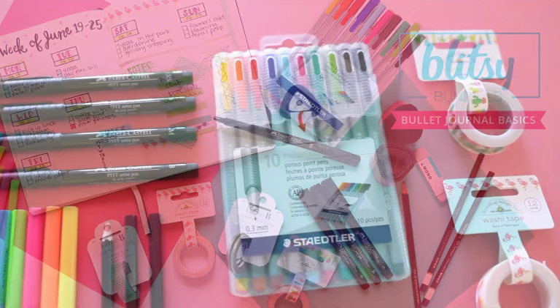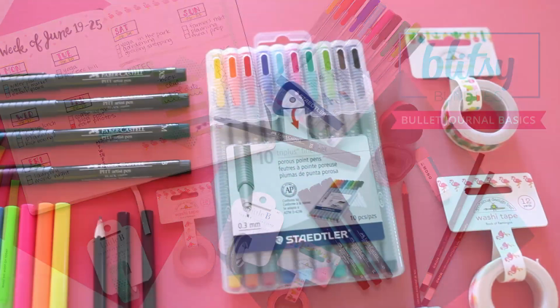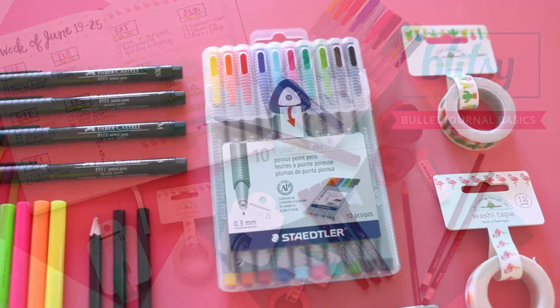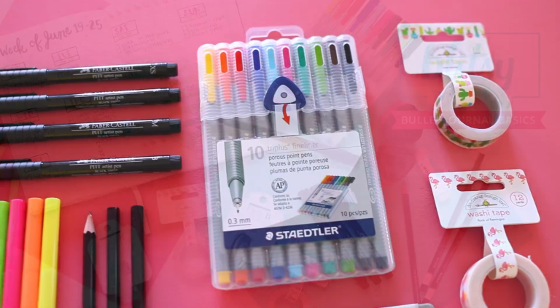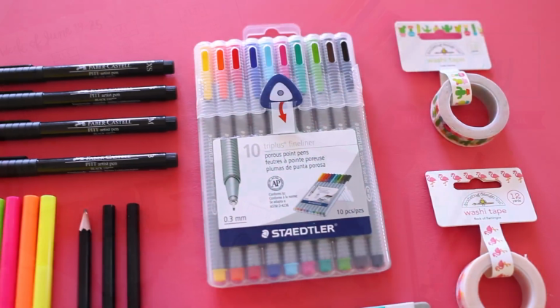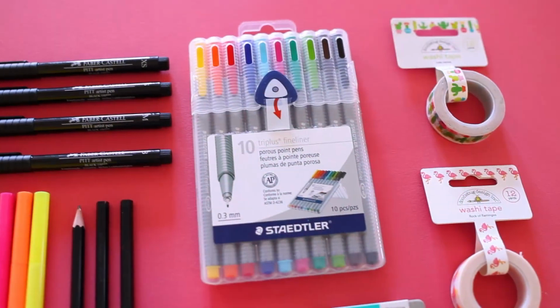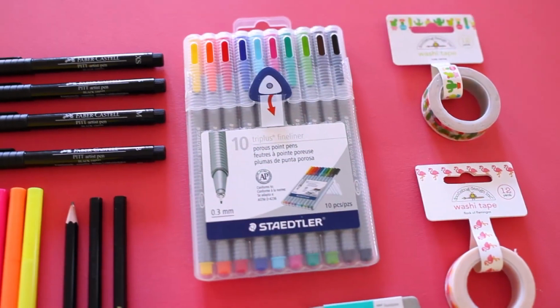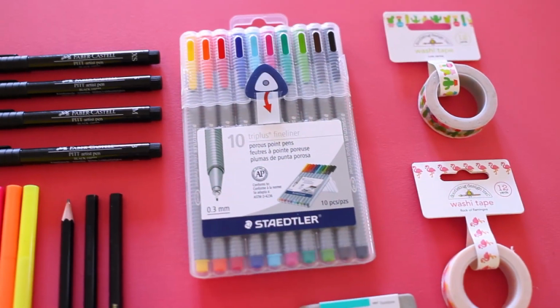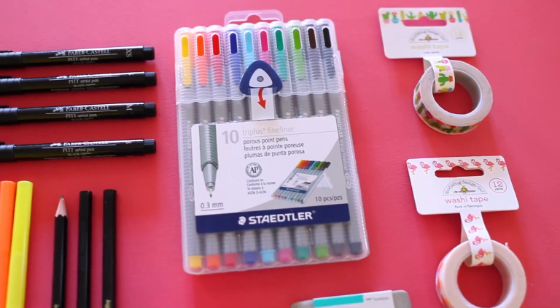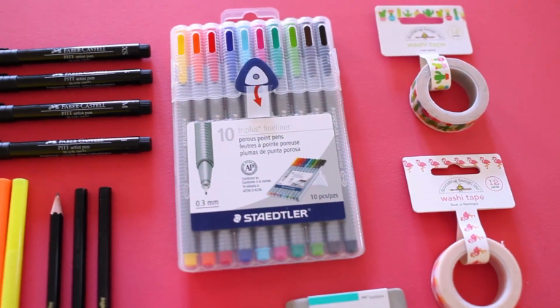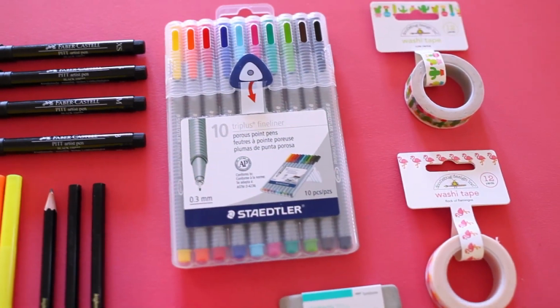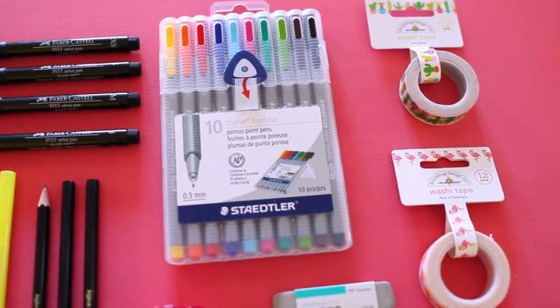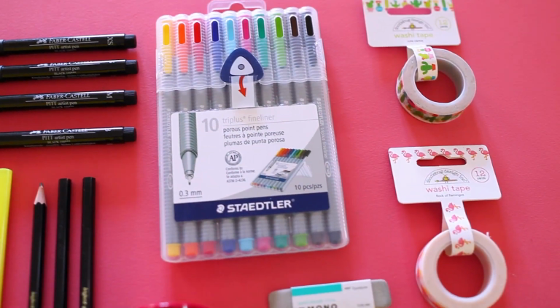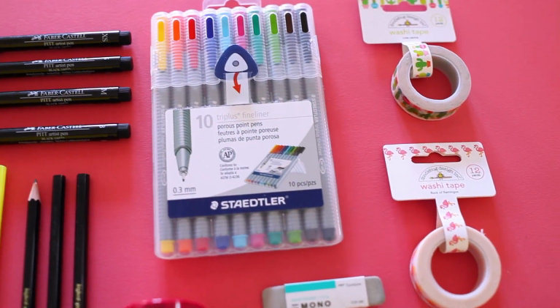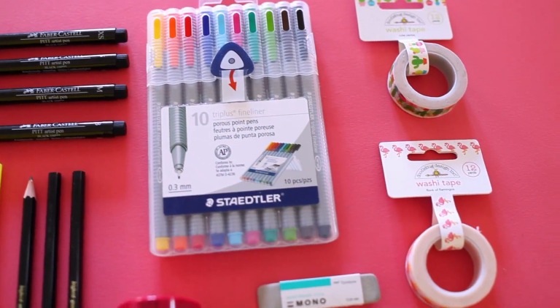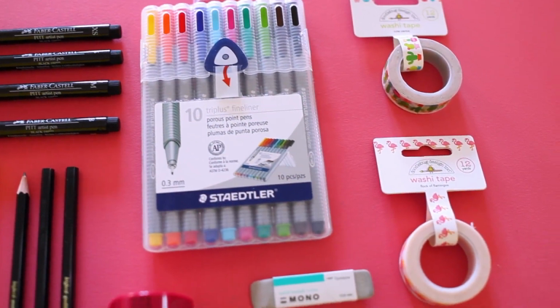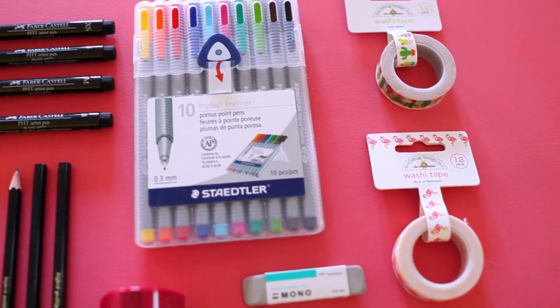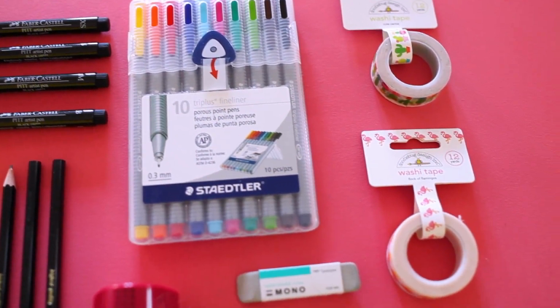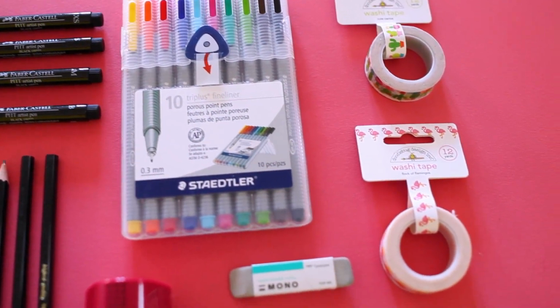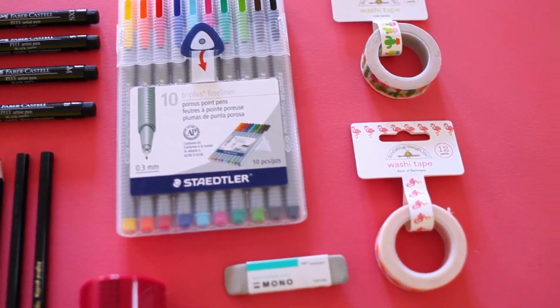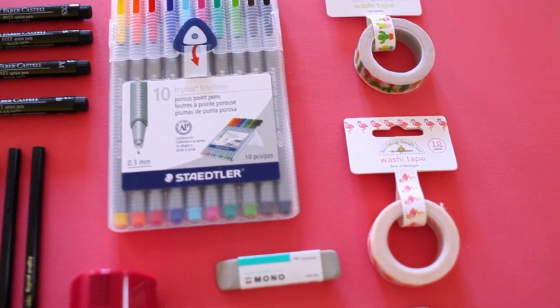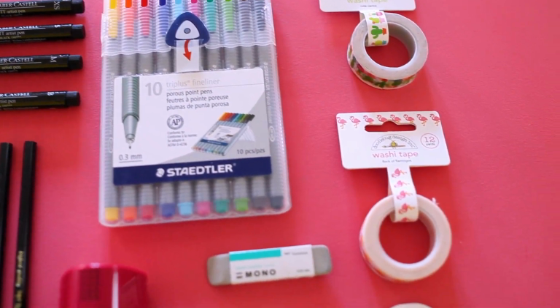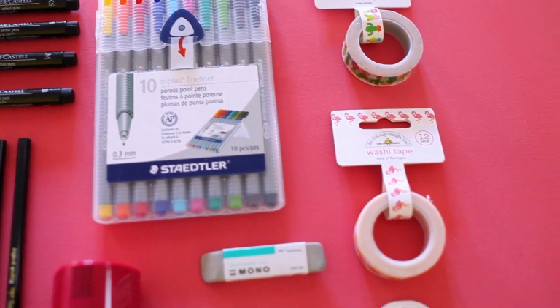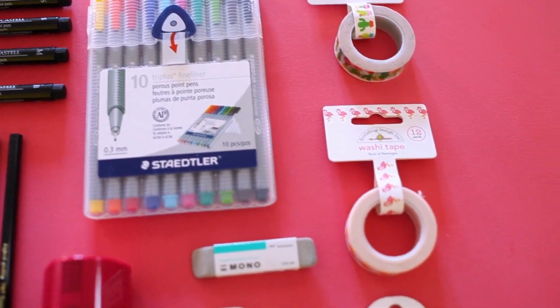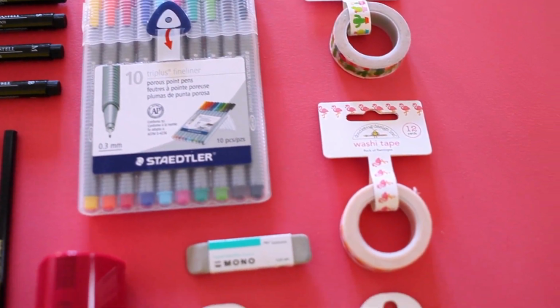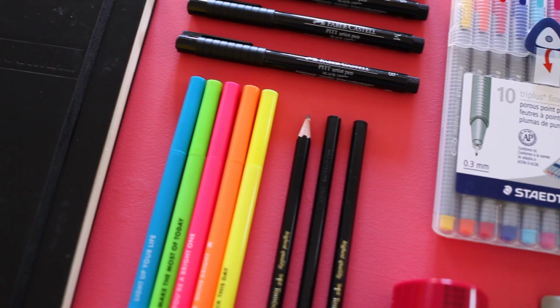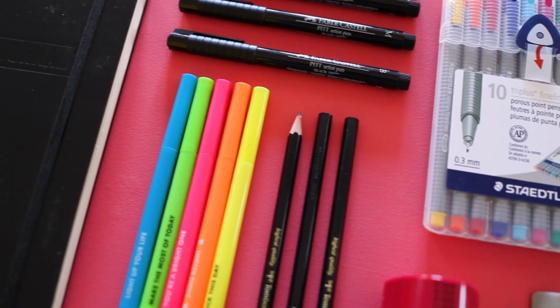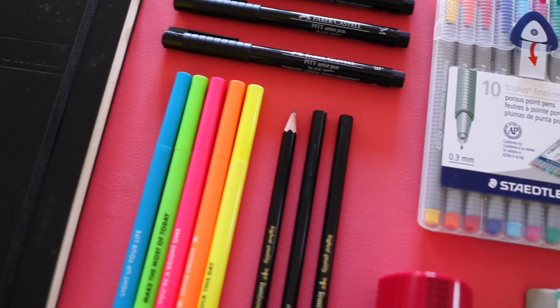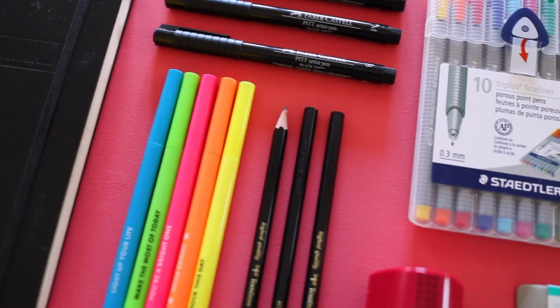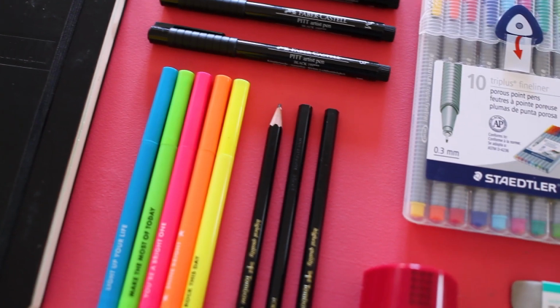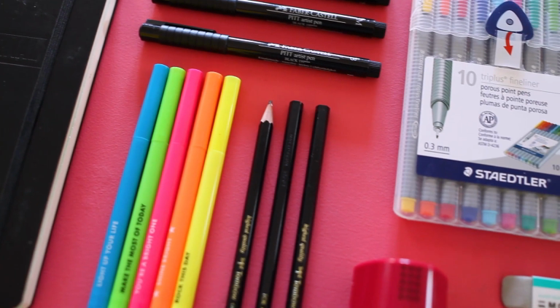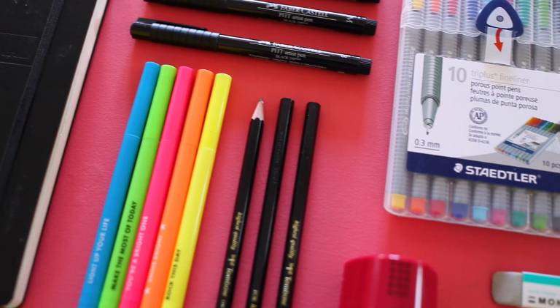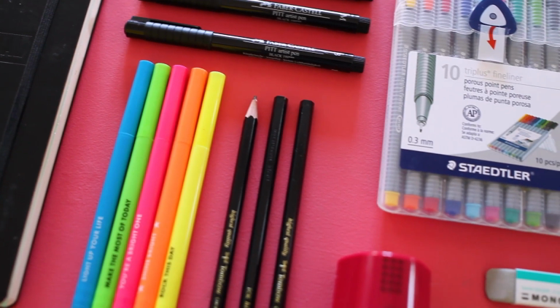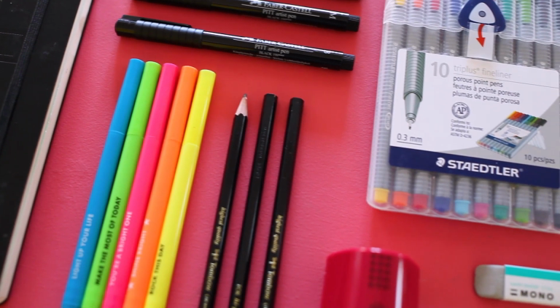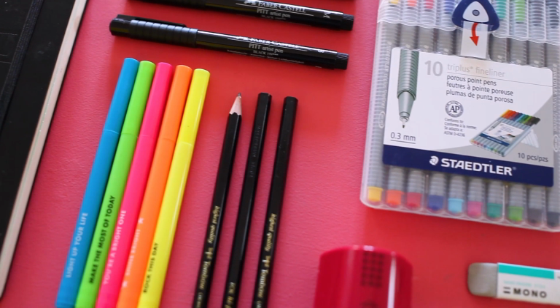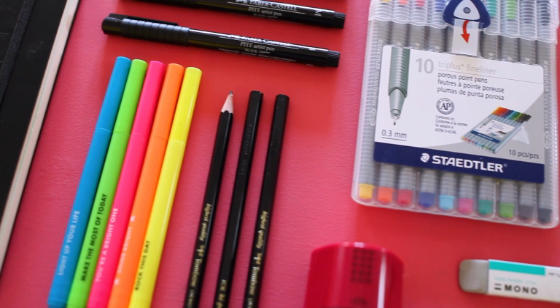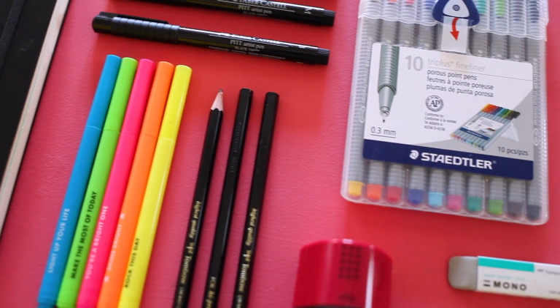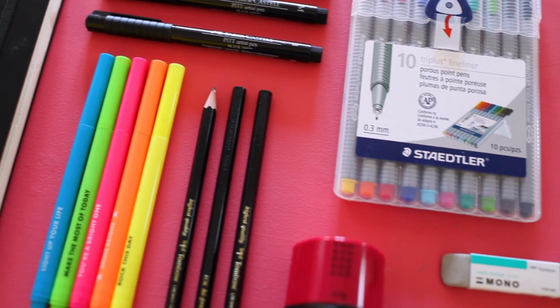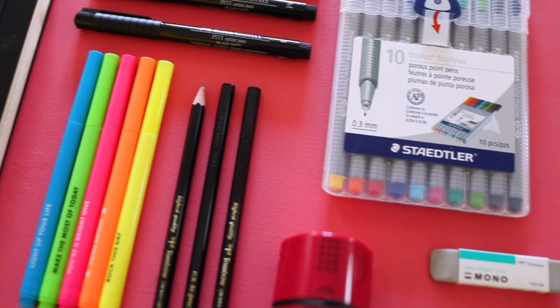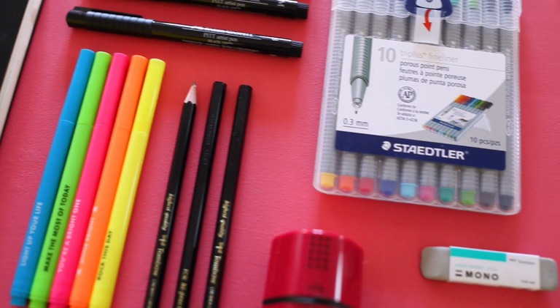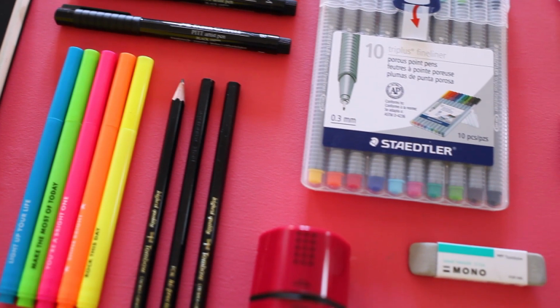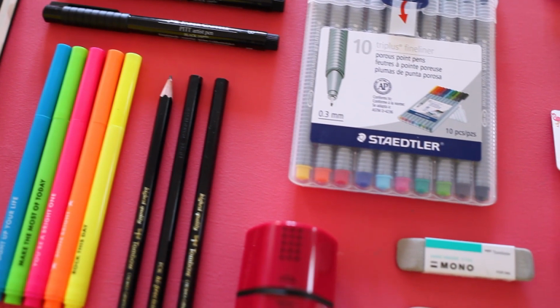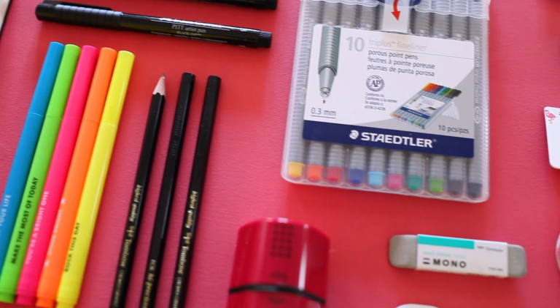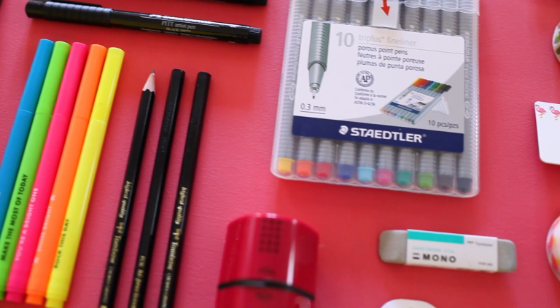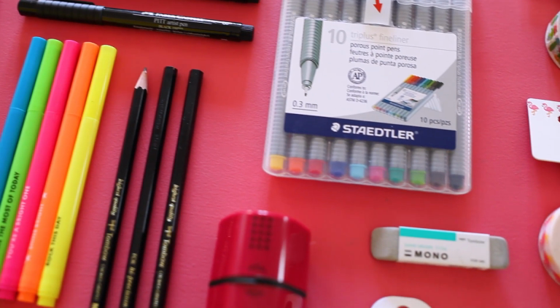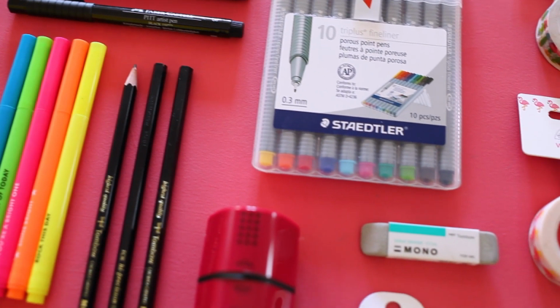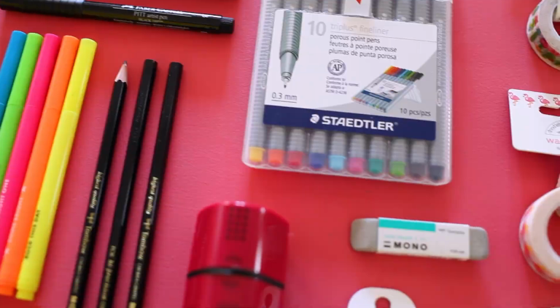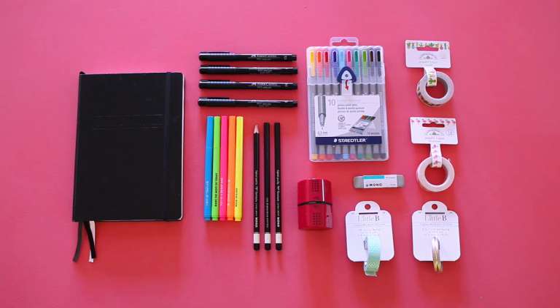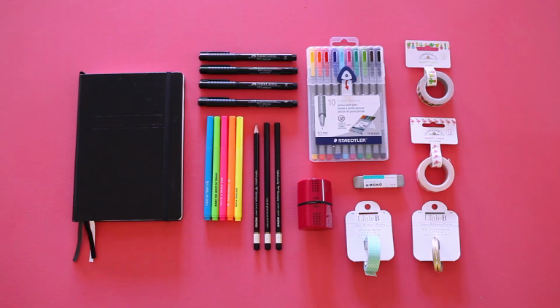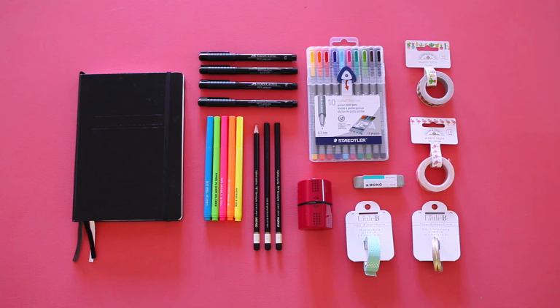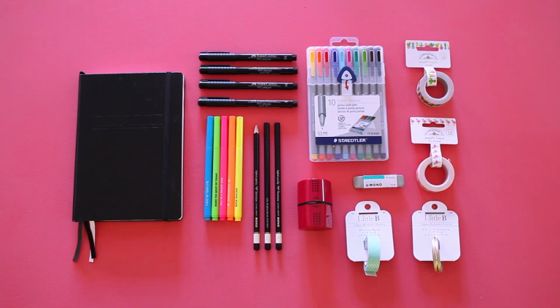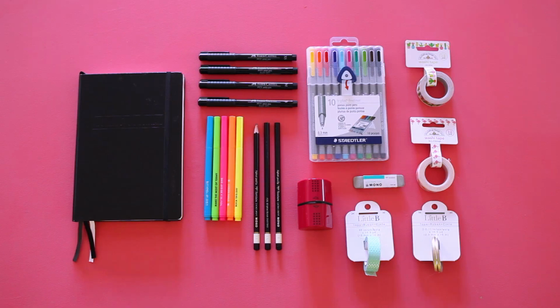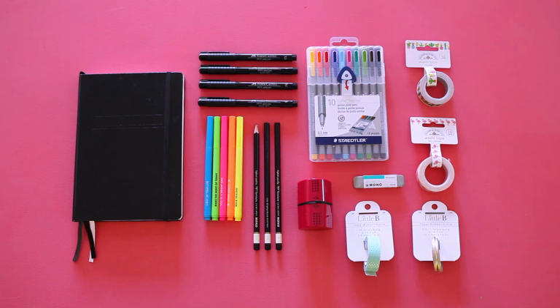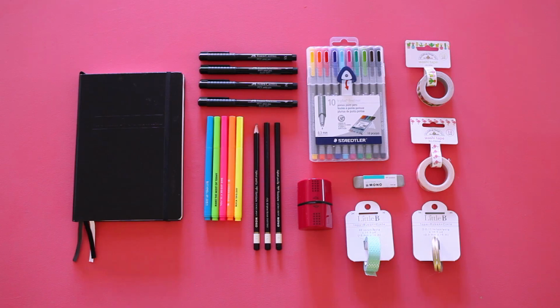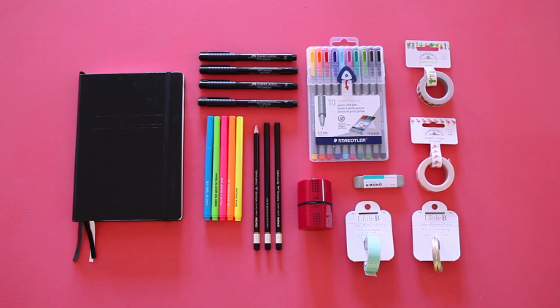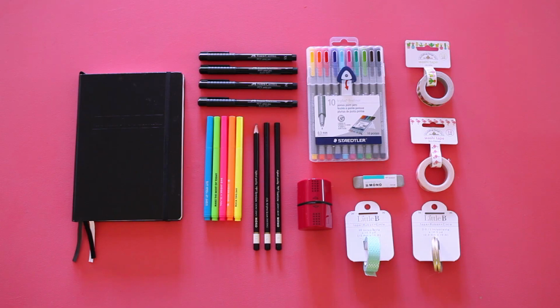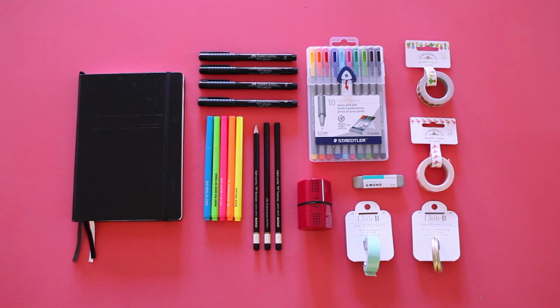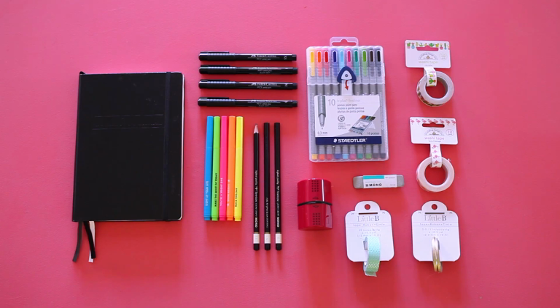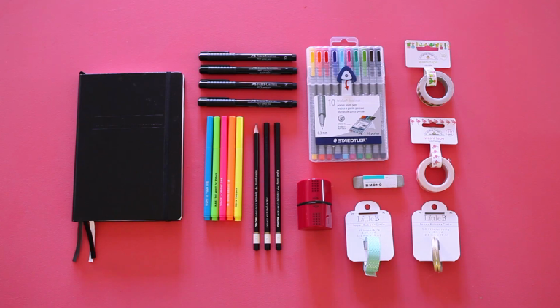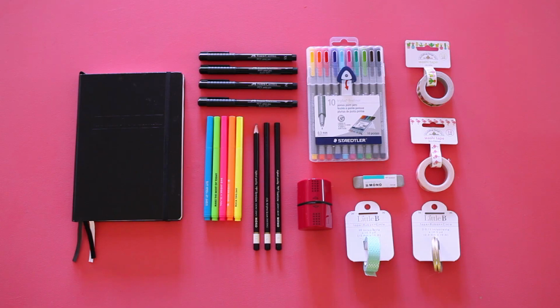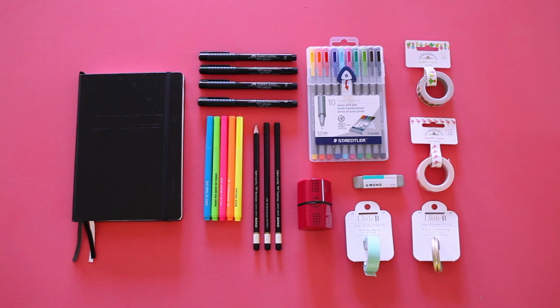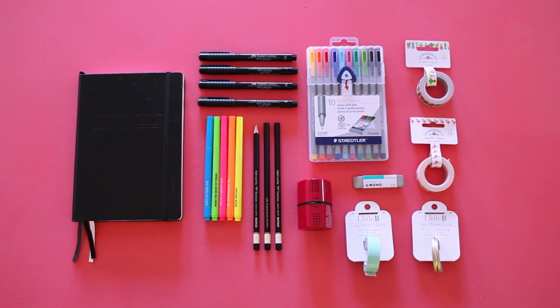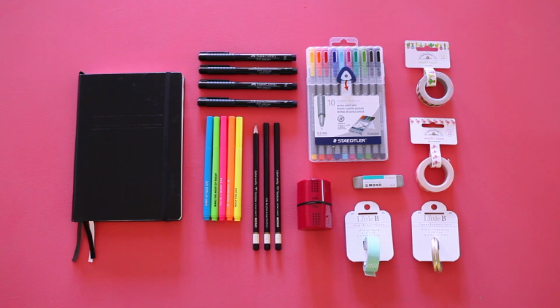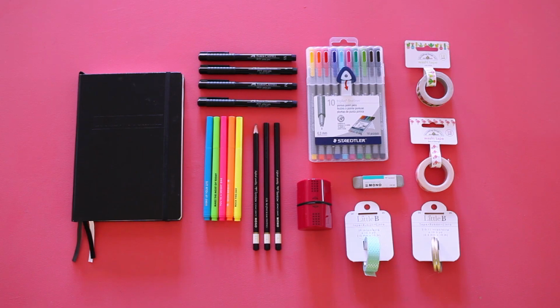All you need to begin planning, listing, and sketching has been curated for you in an exclusive Blitzy Bundle bullet journal starter kit.